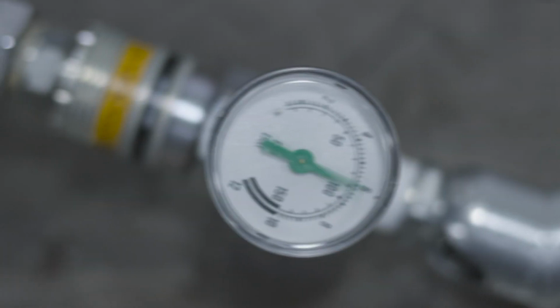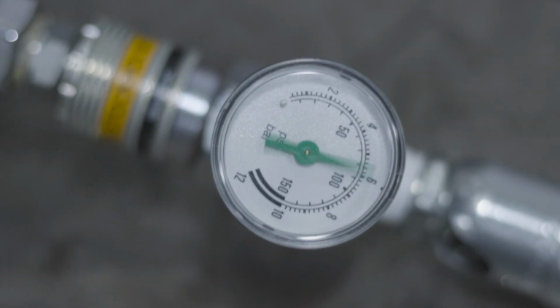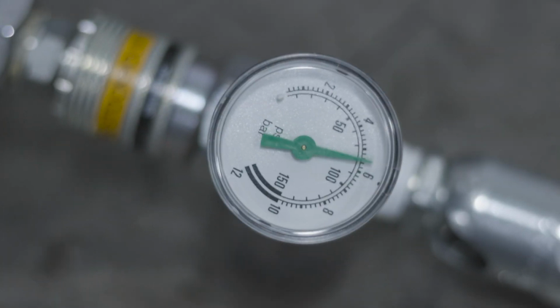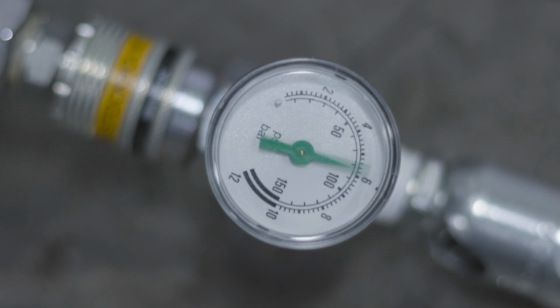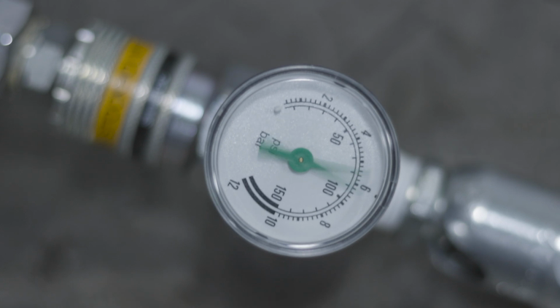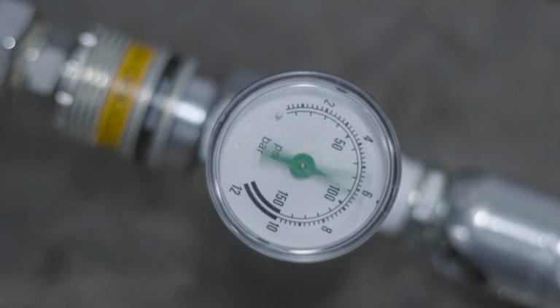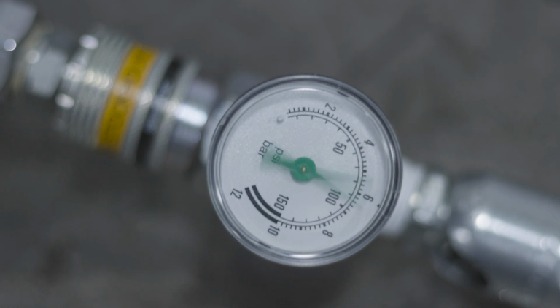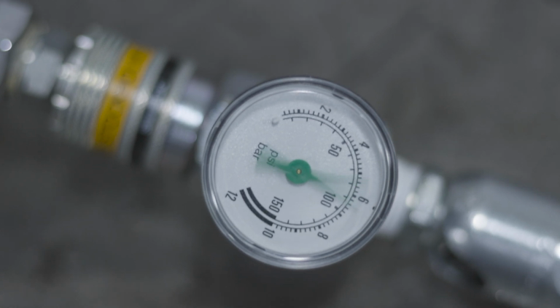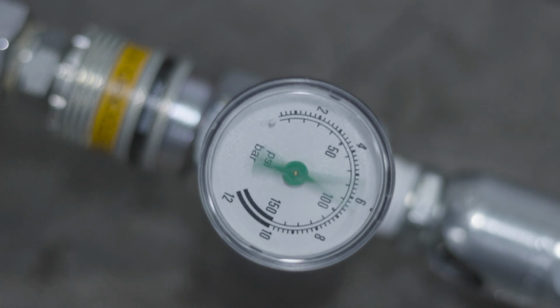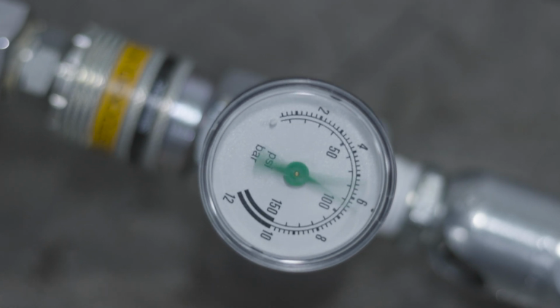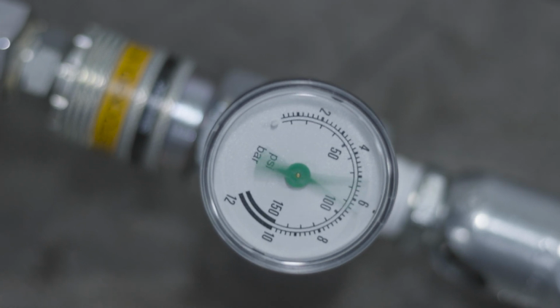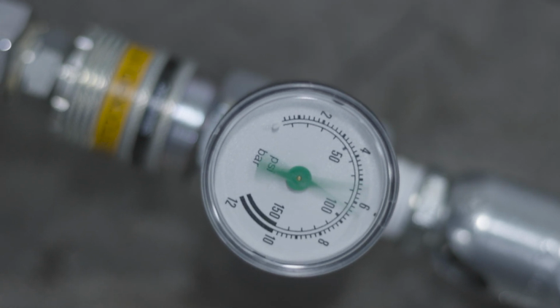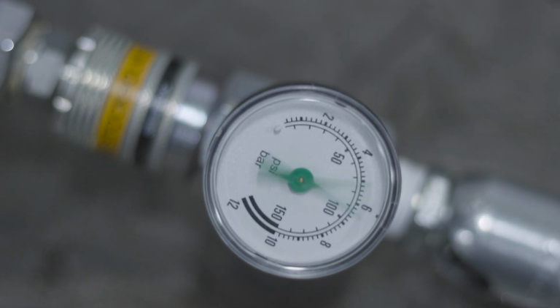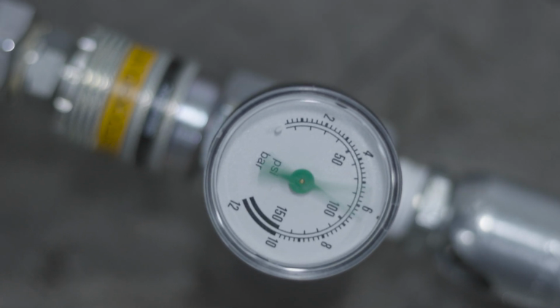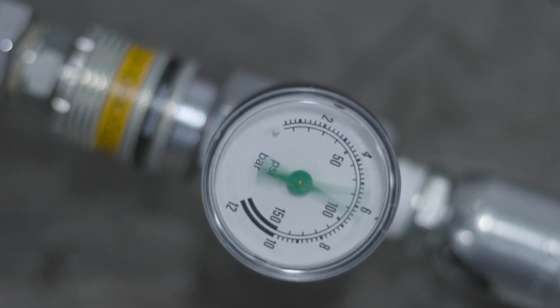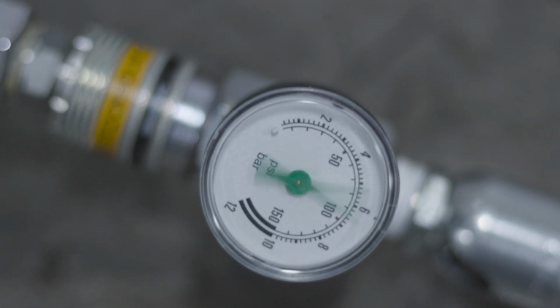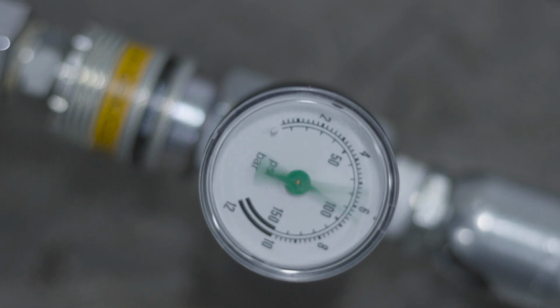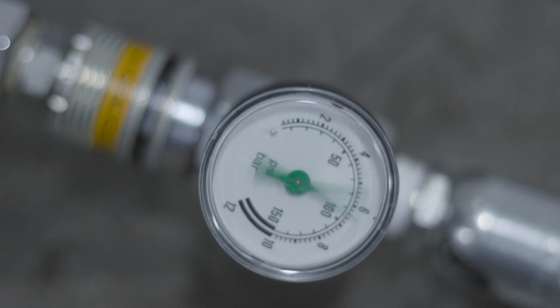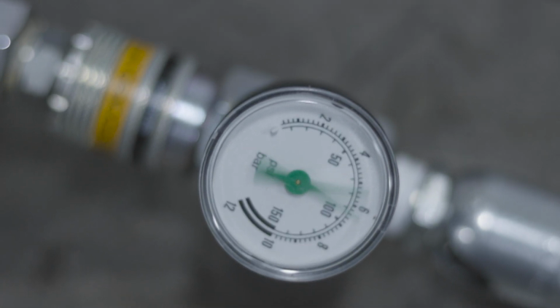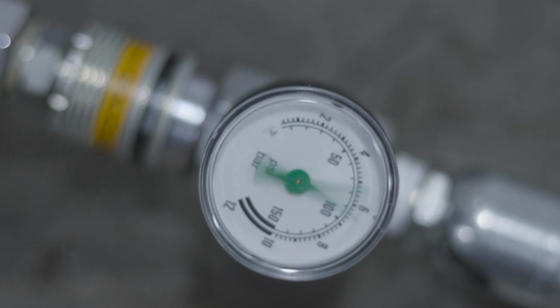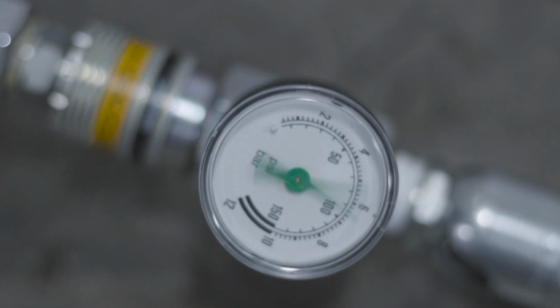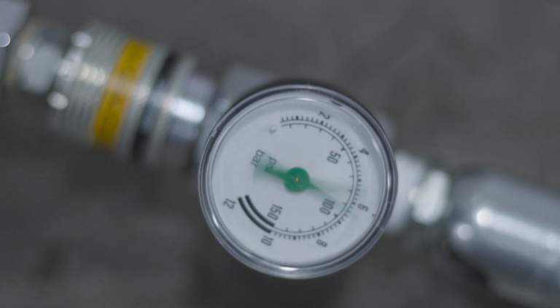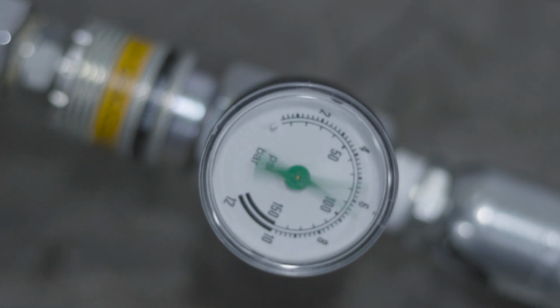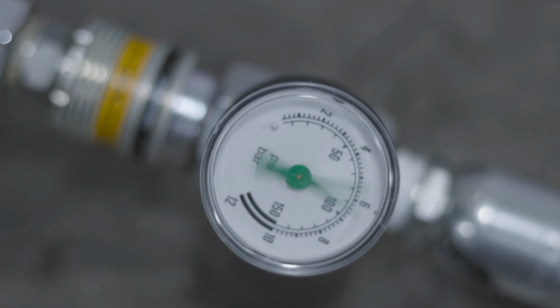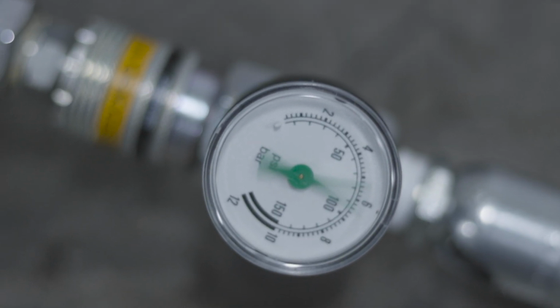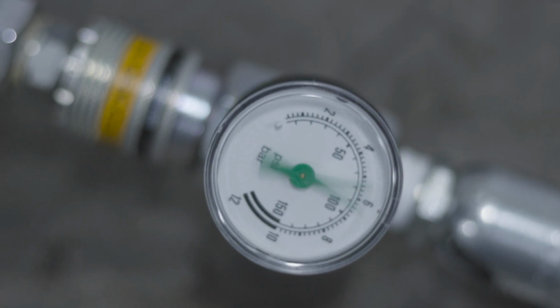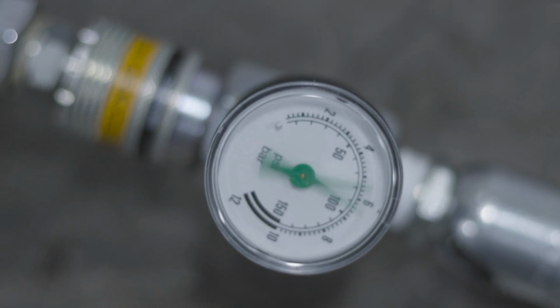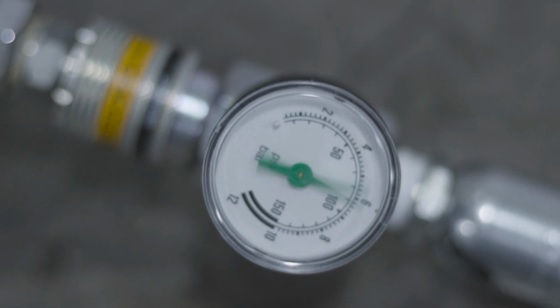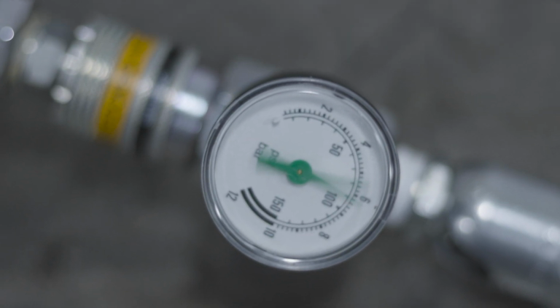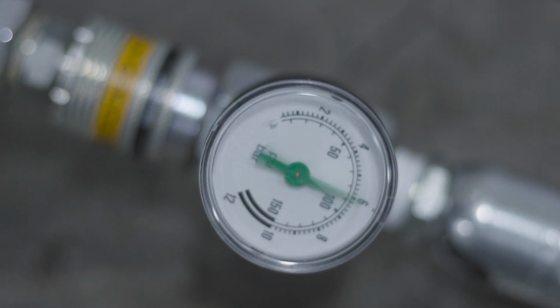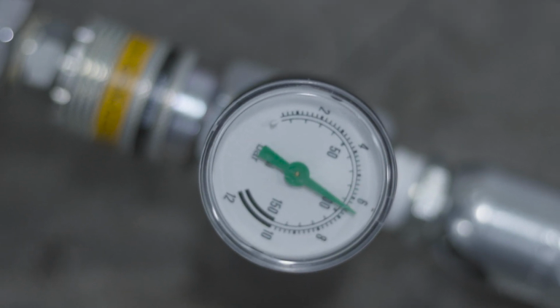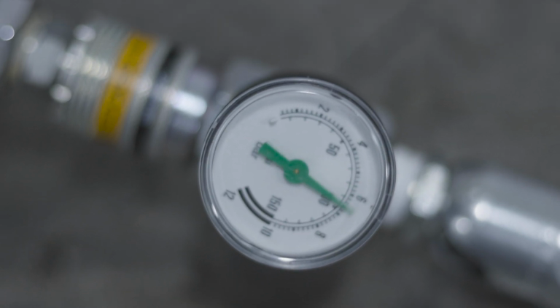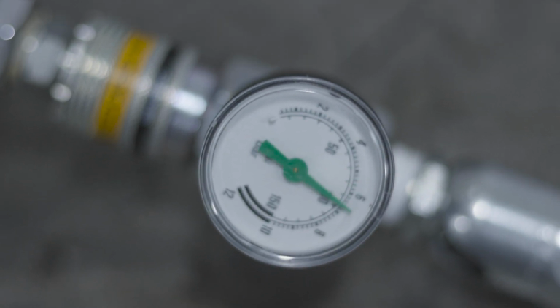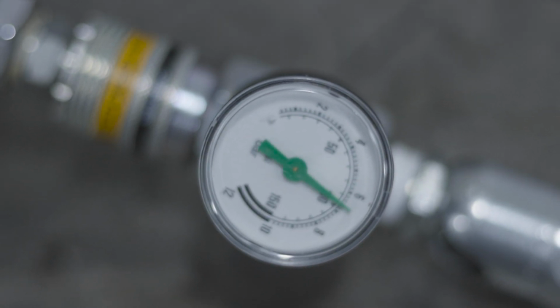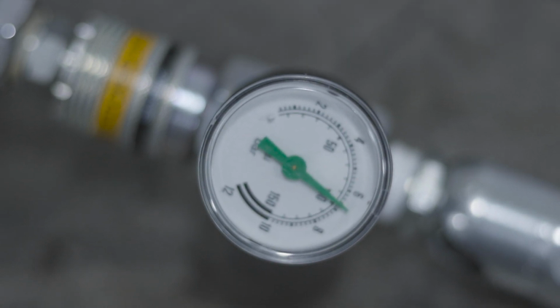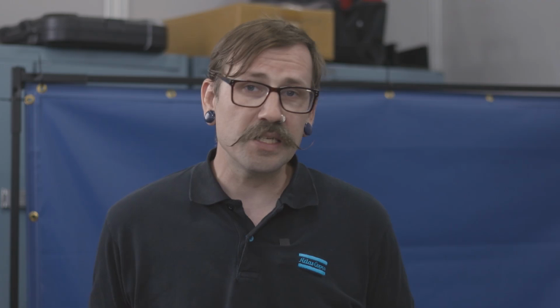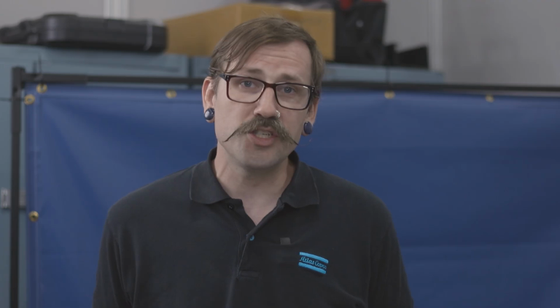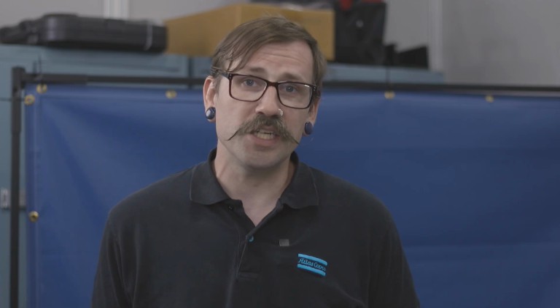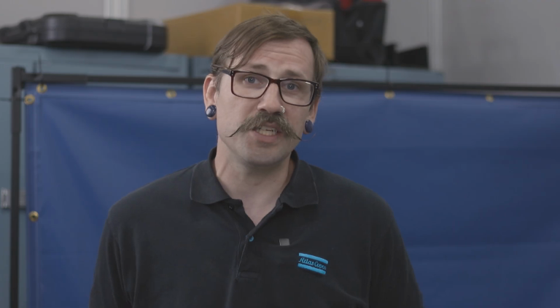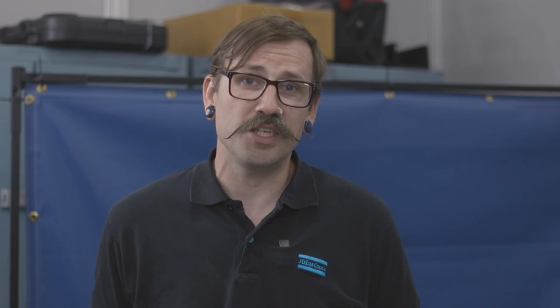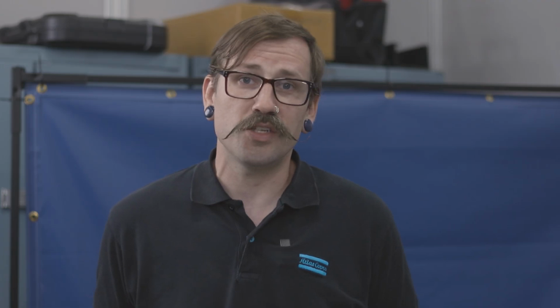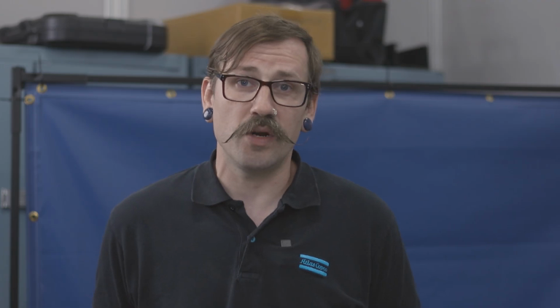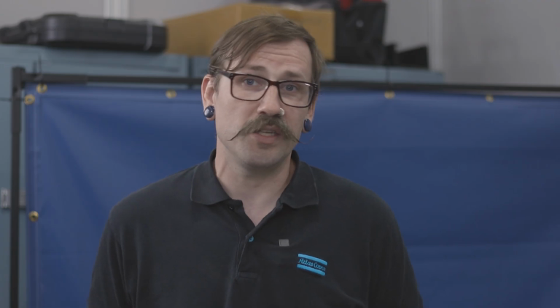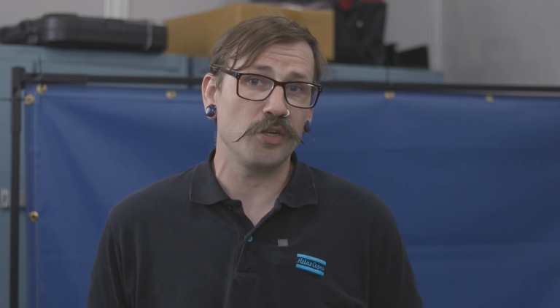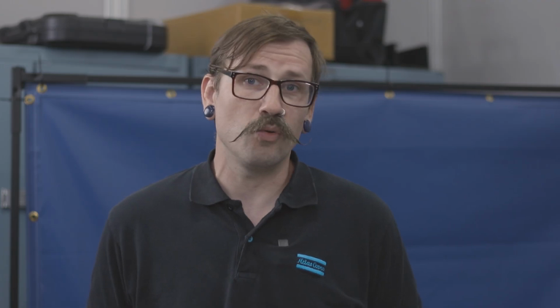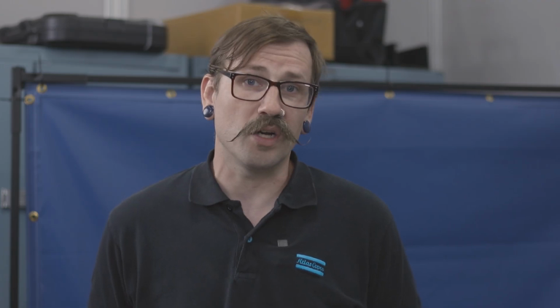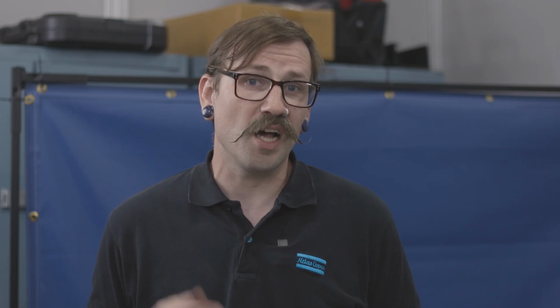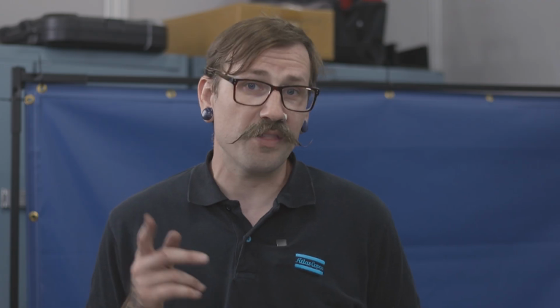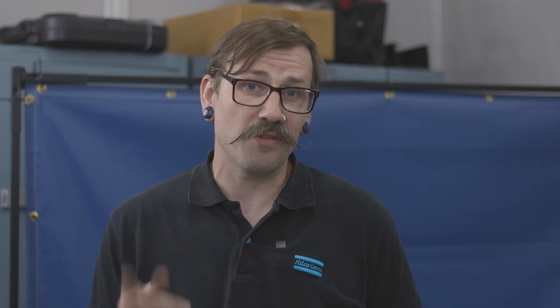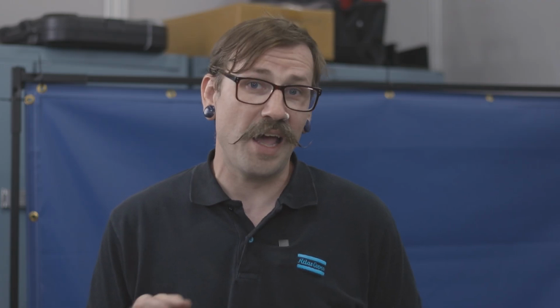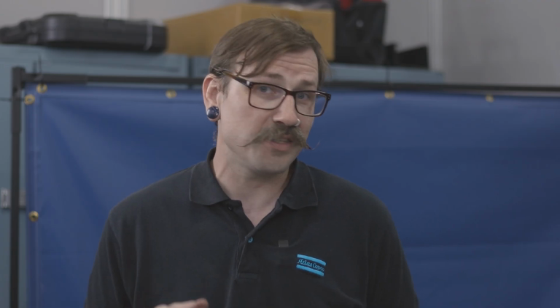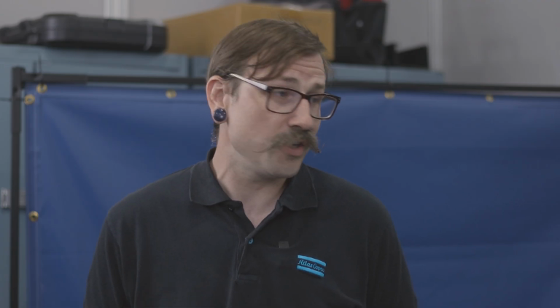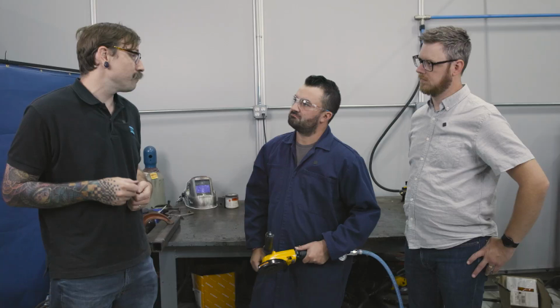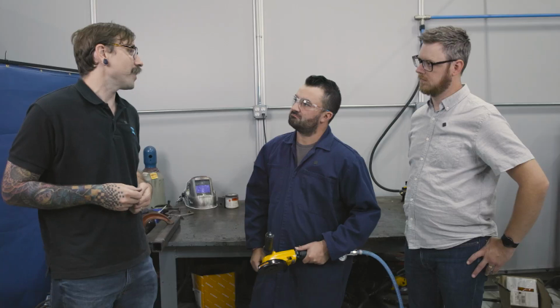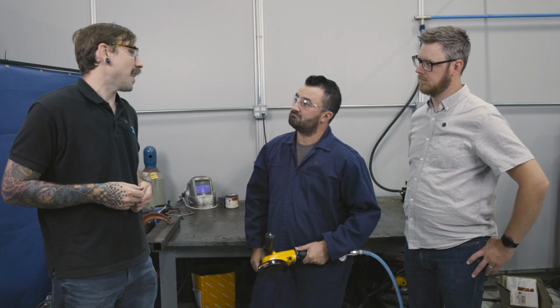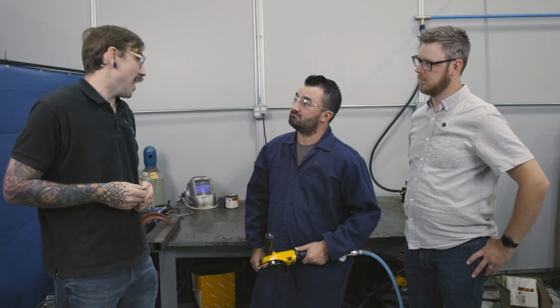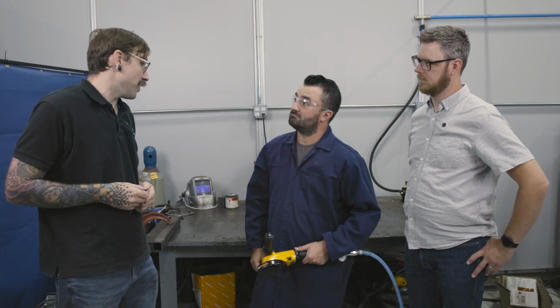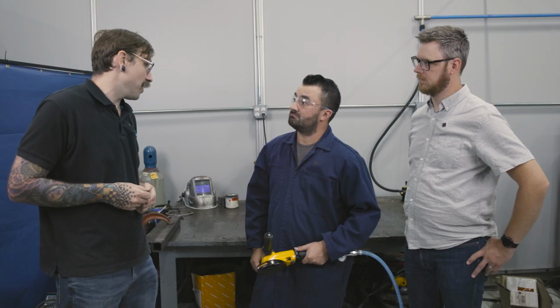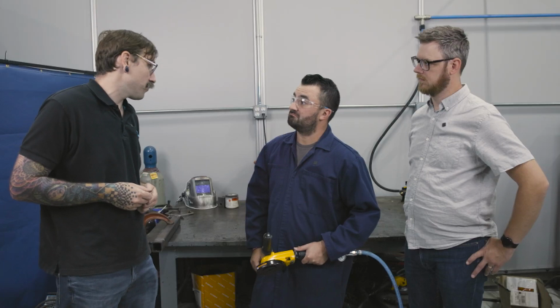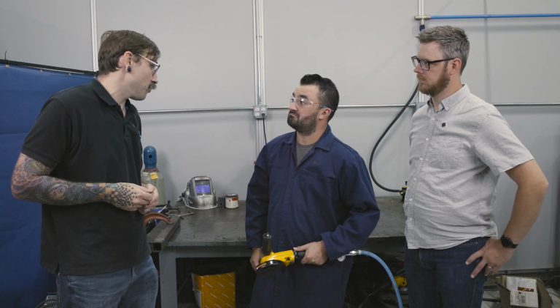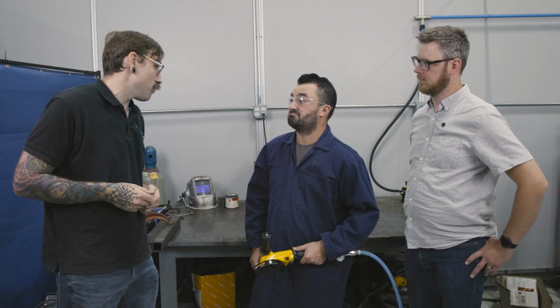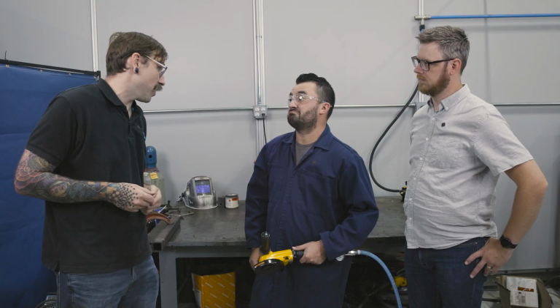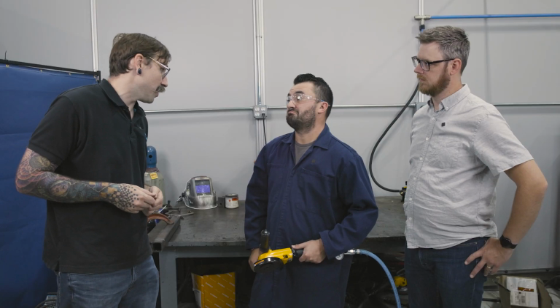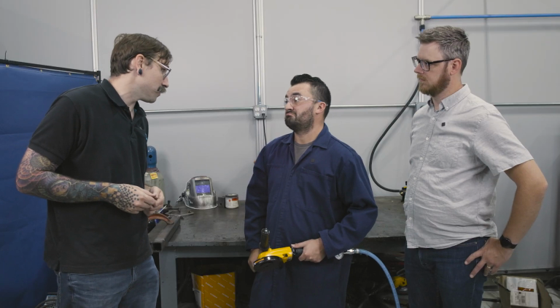And there you have it. There's no significant pressure drop, and with the correct CFM, this GTG 22 will cut through that tube like a hot knife through butter.